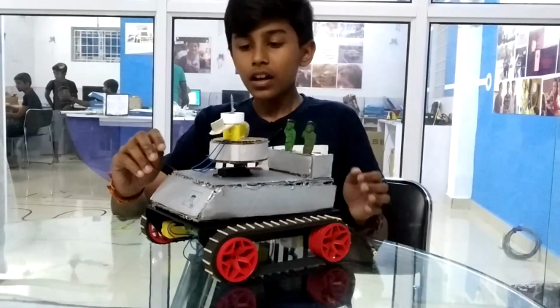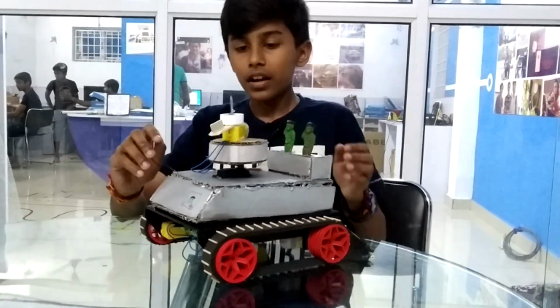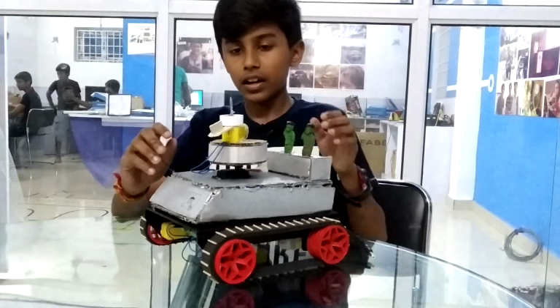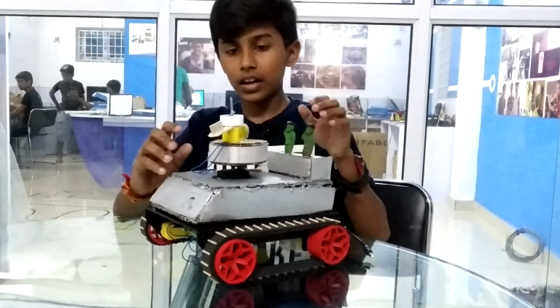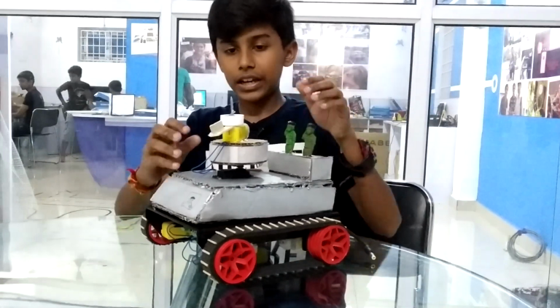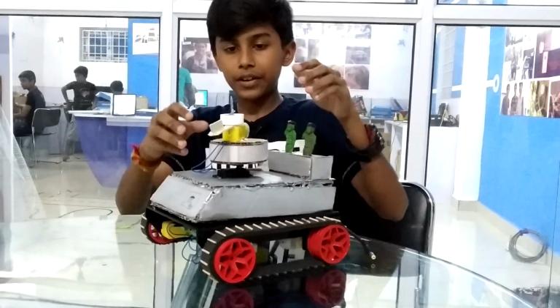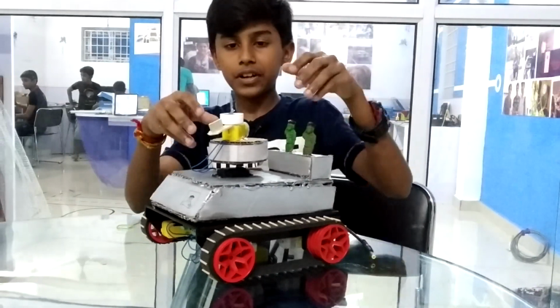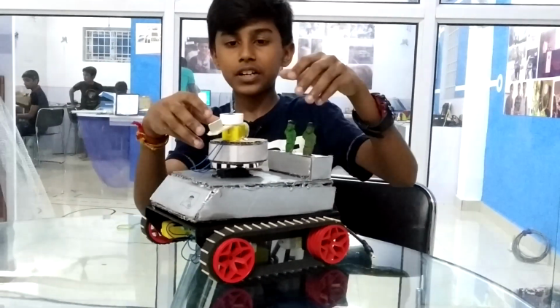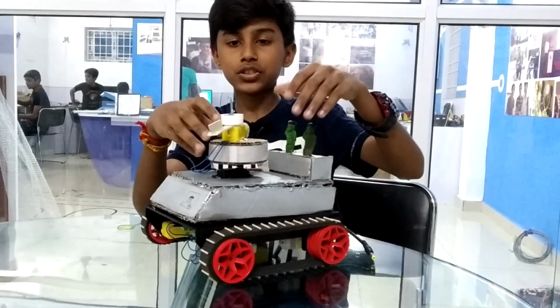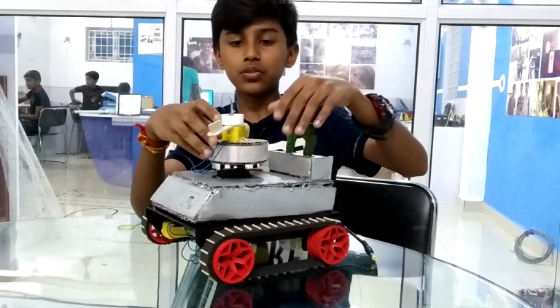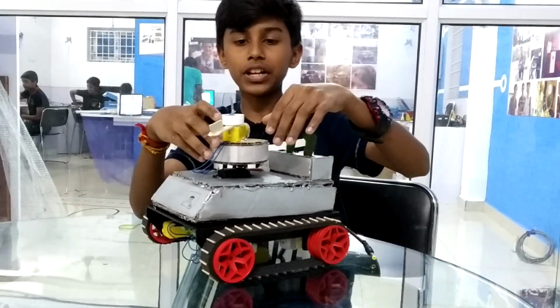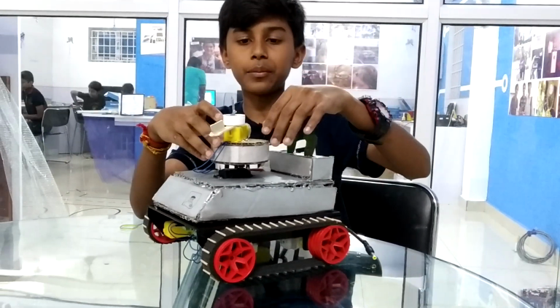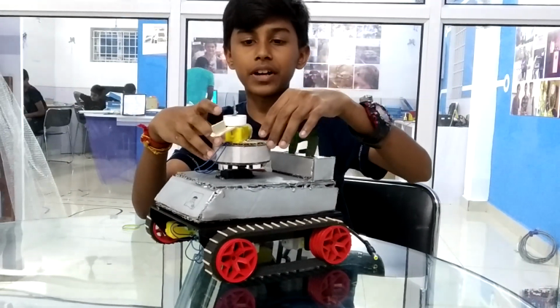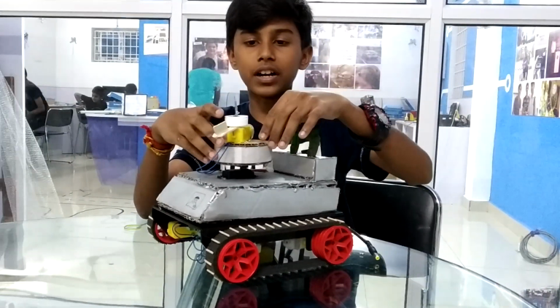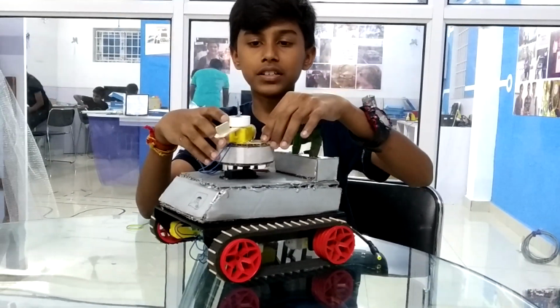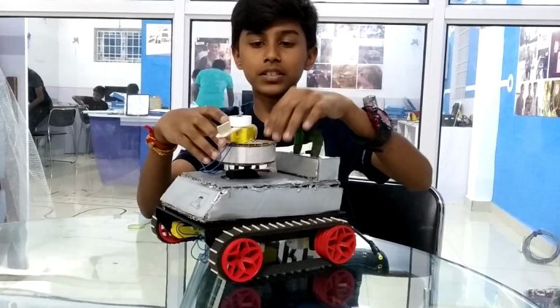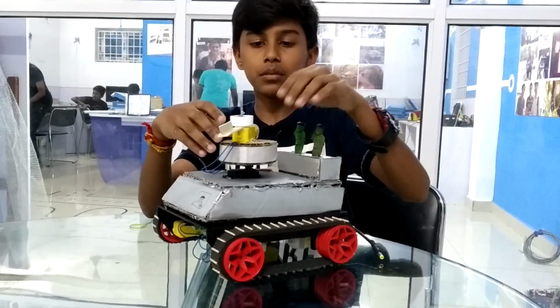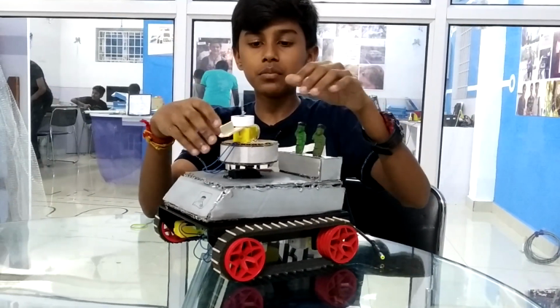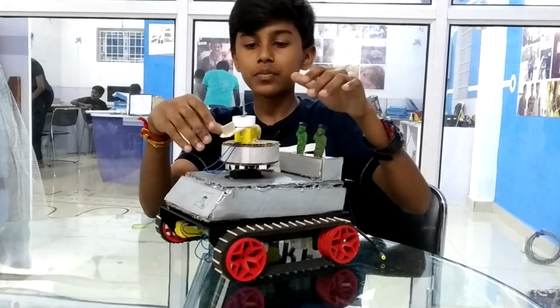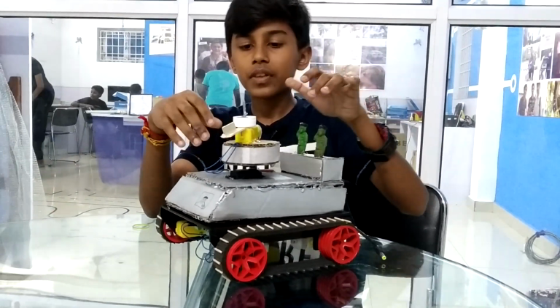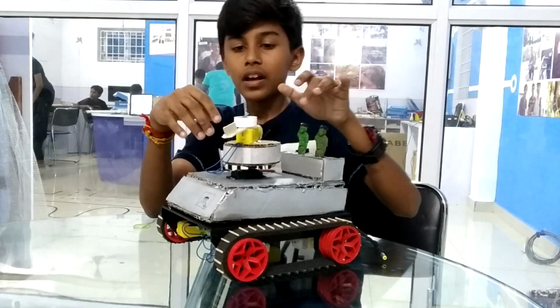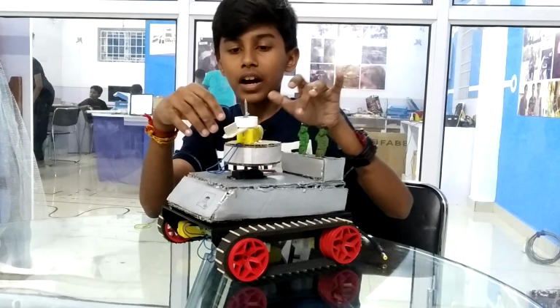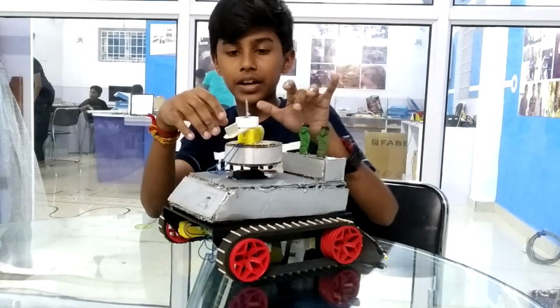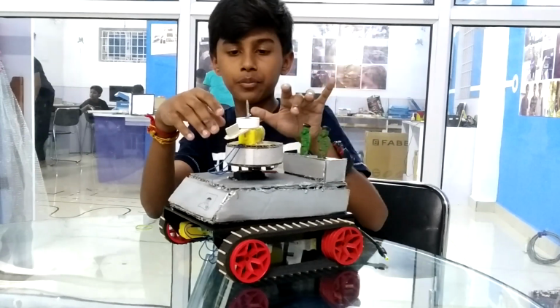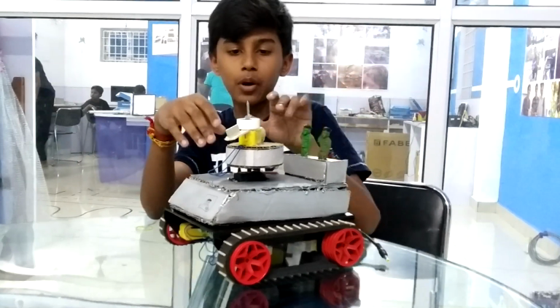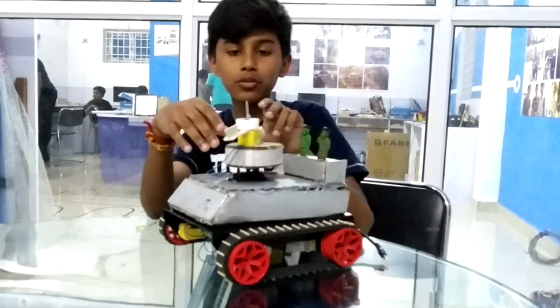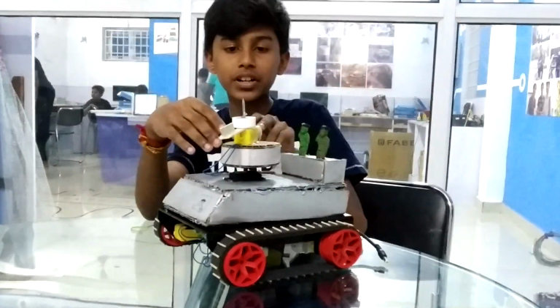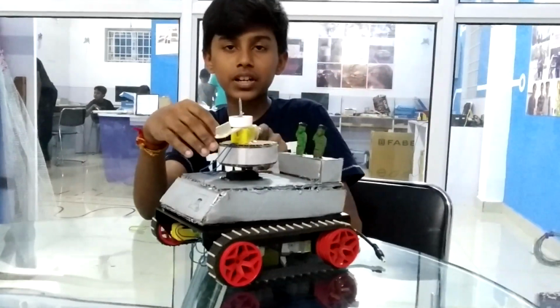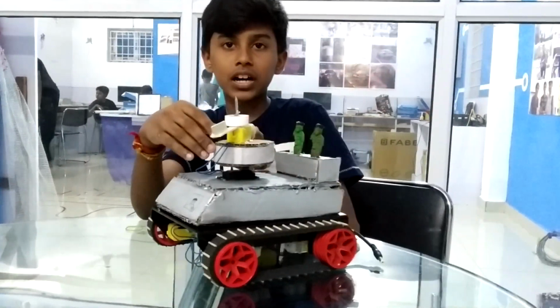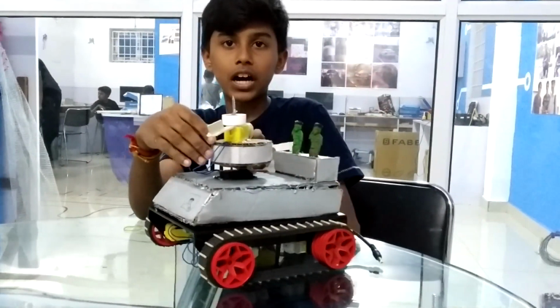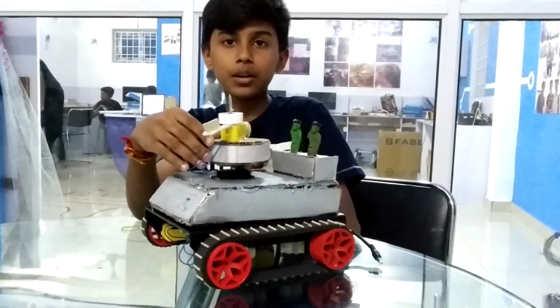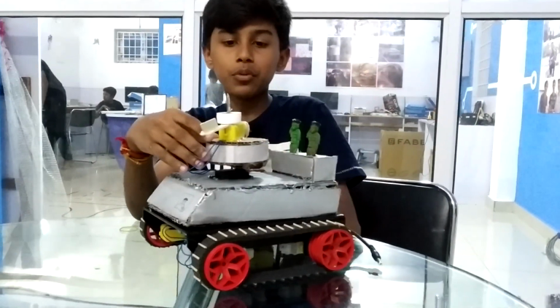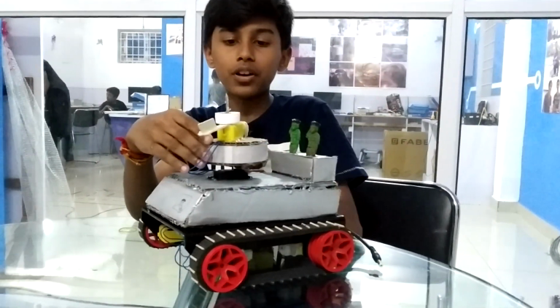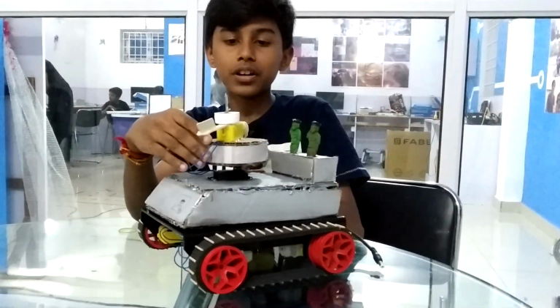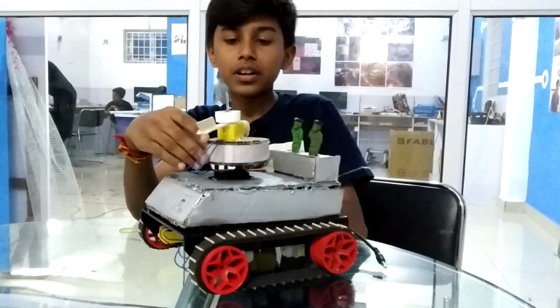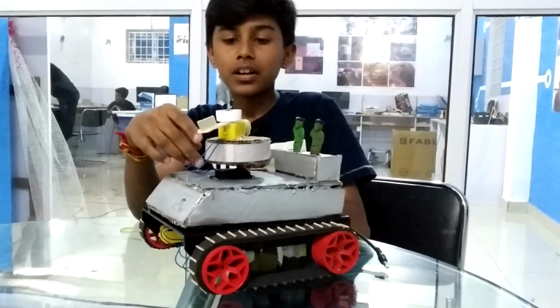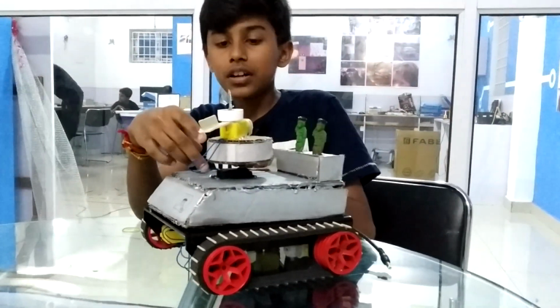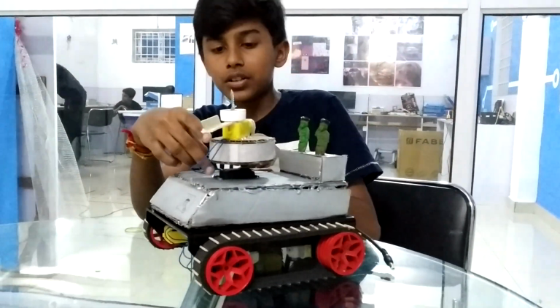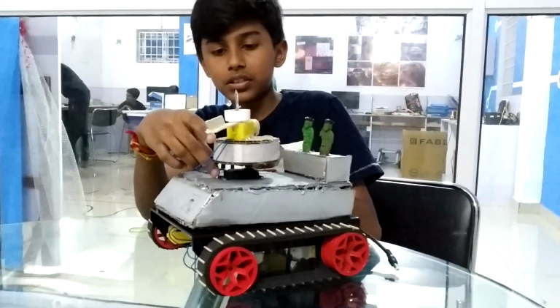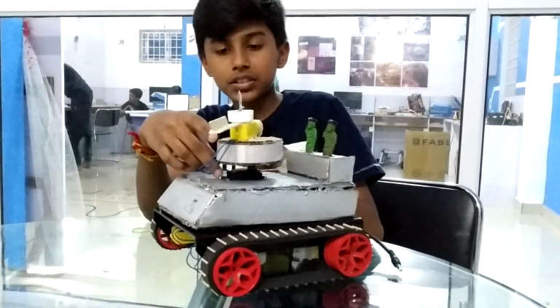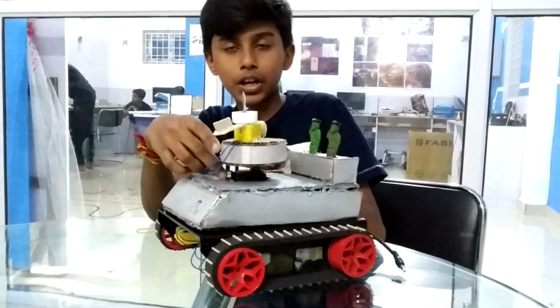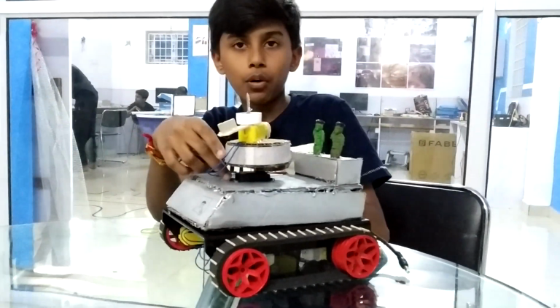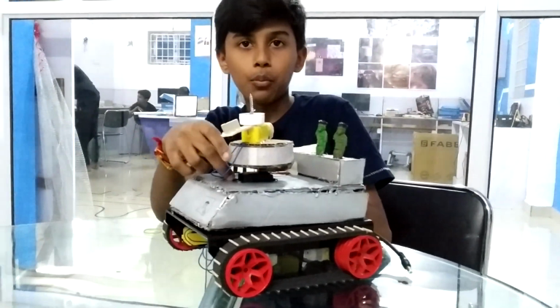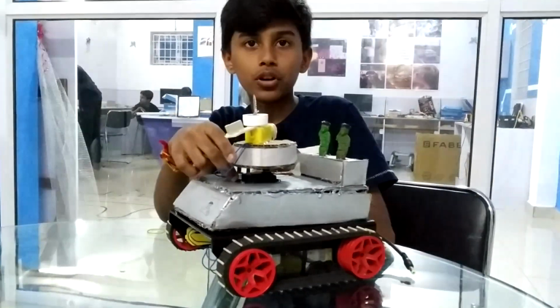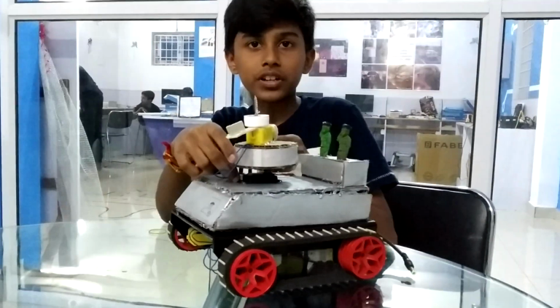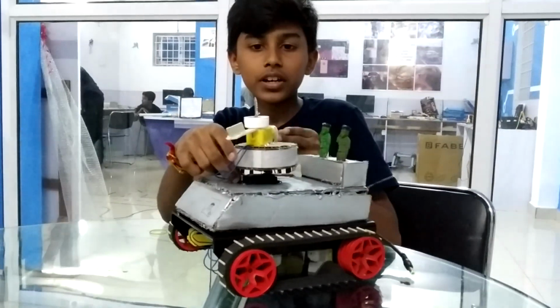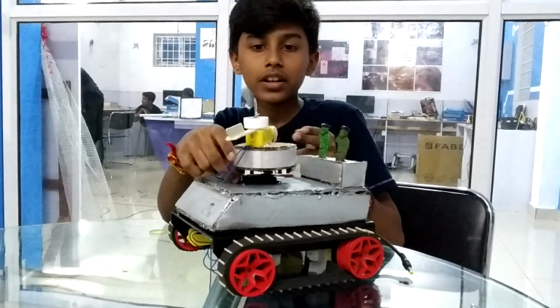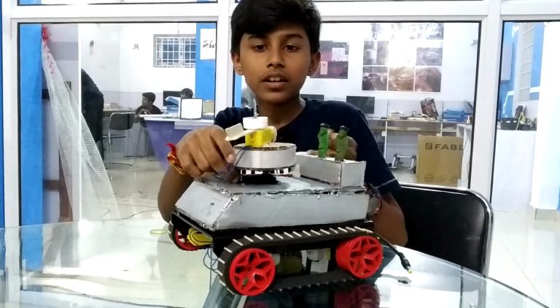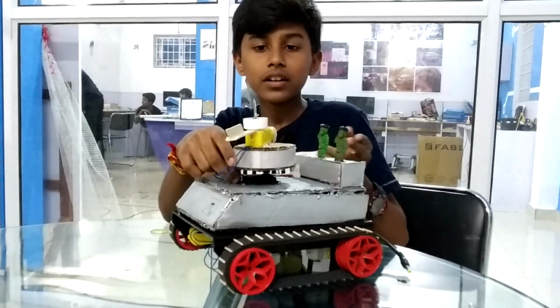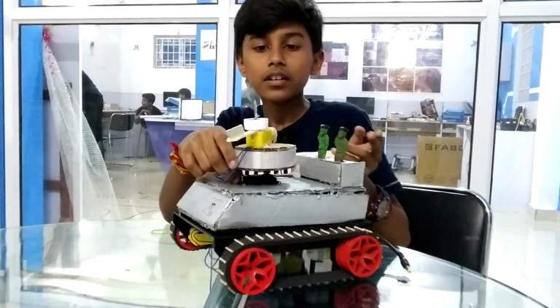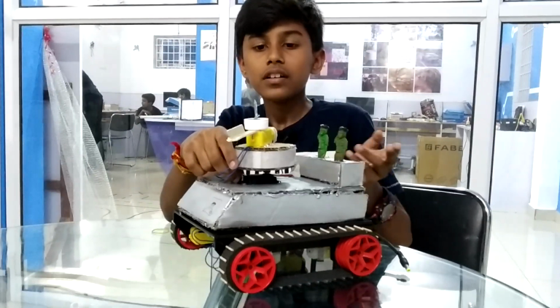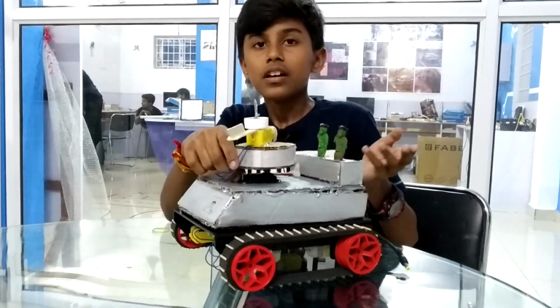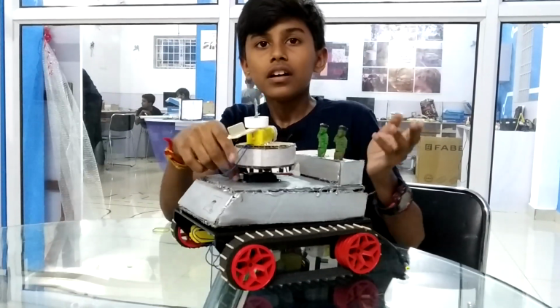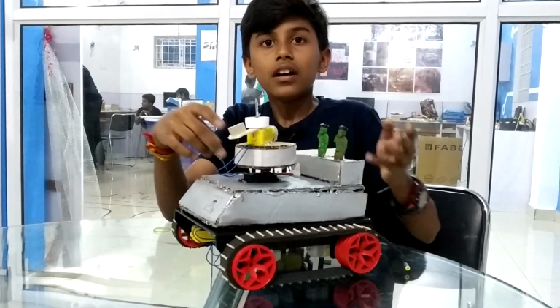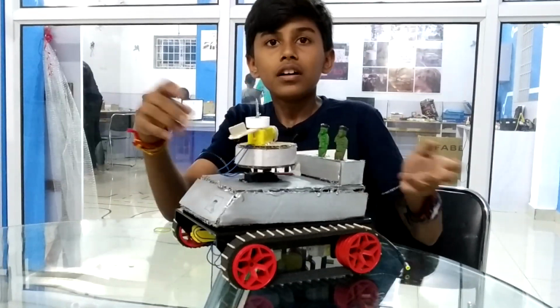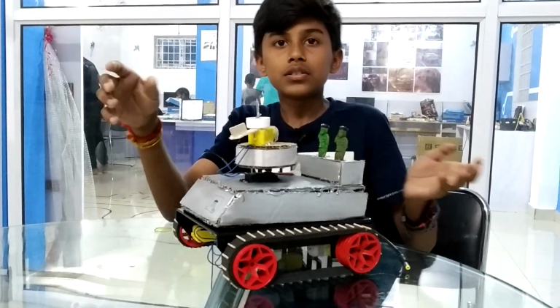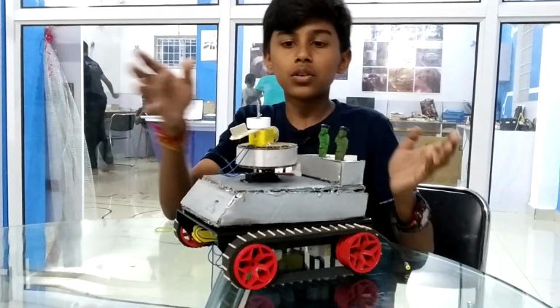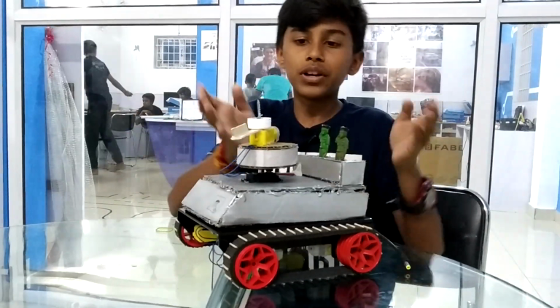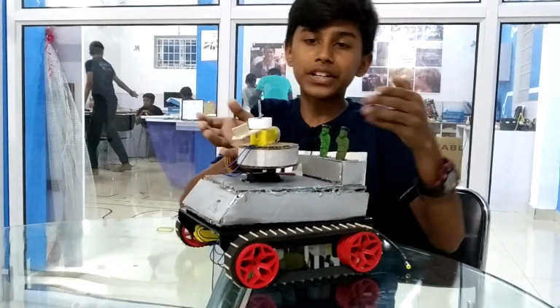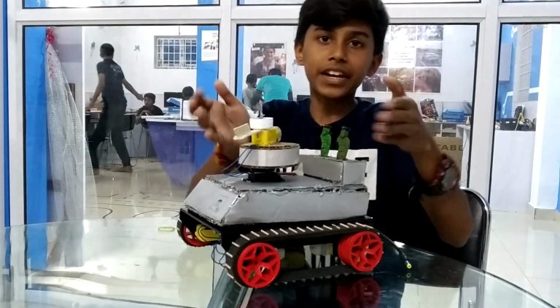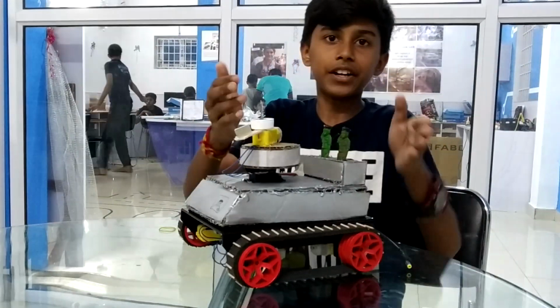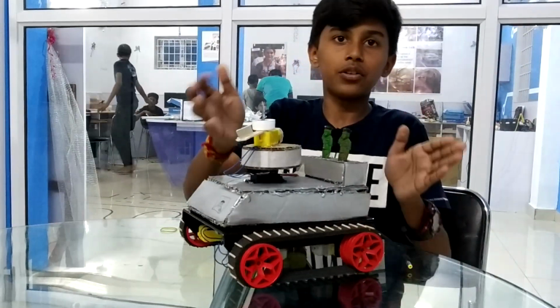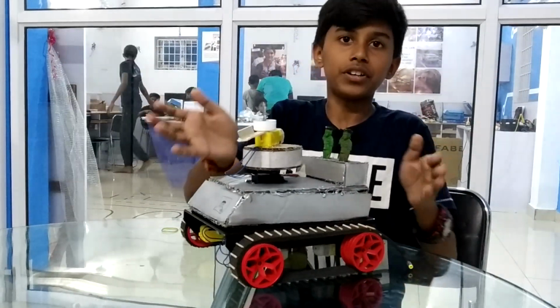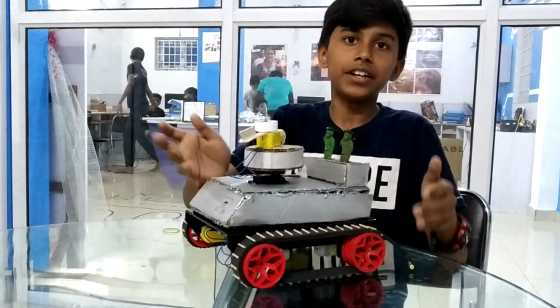I have done a shooting mechanism. I have mounted a cardboard to the servo motor so it can rotate.